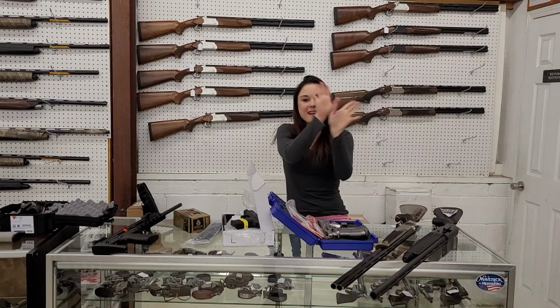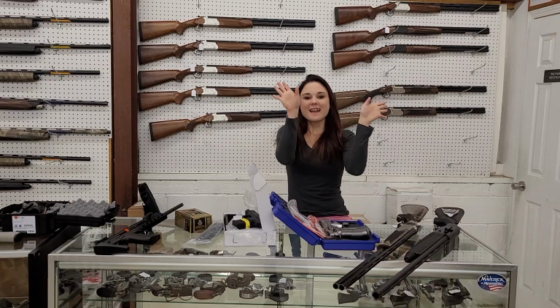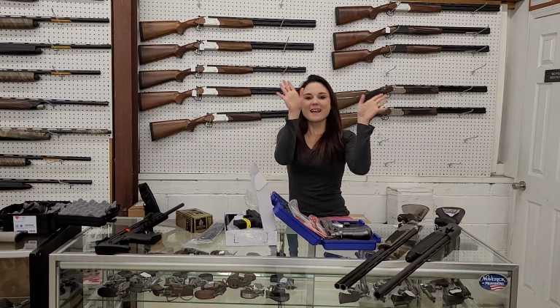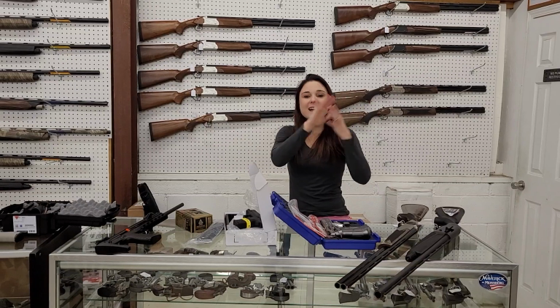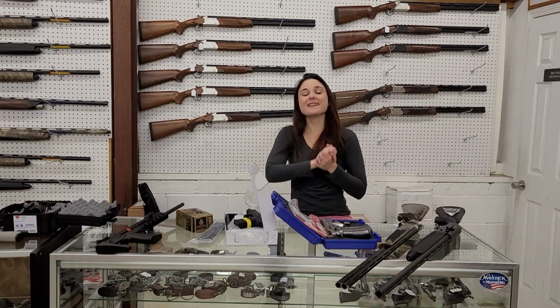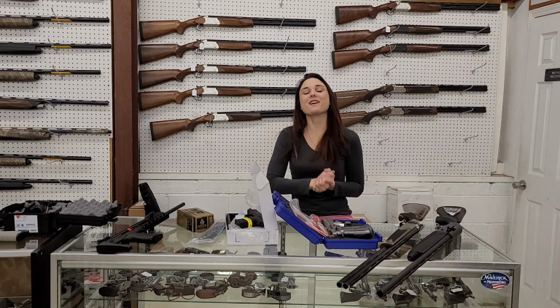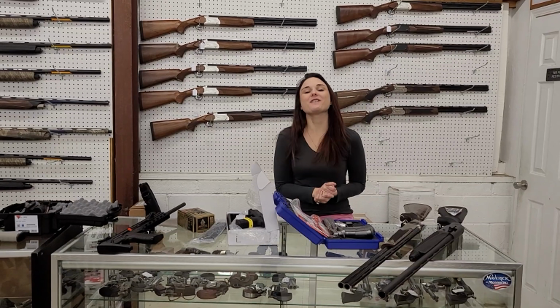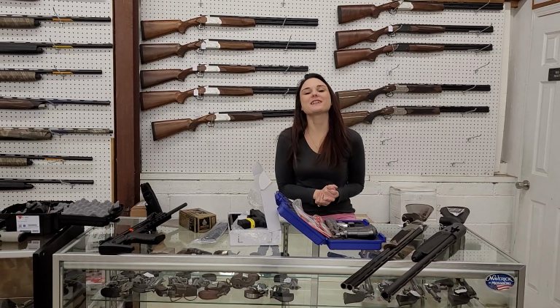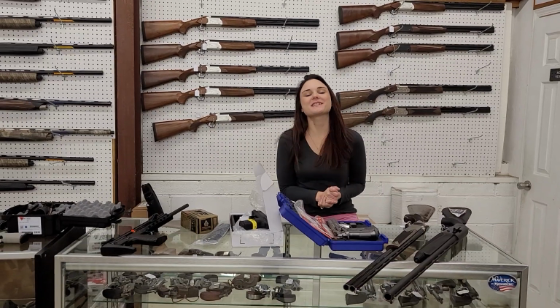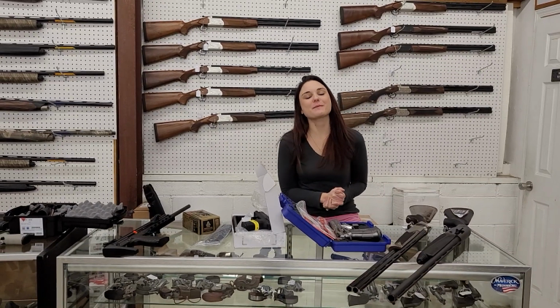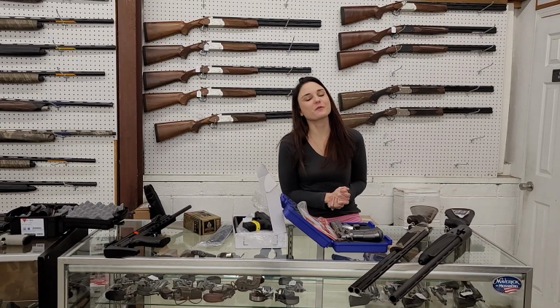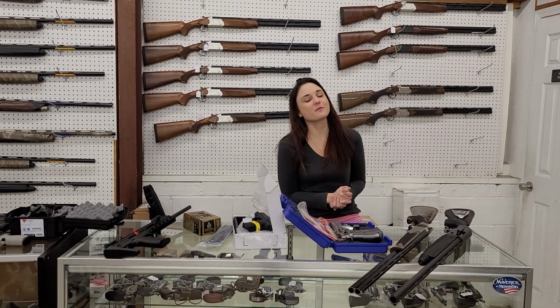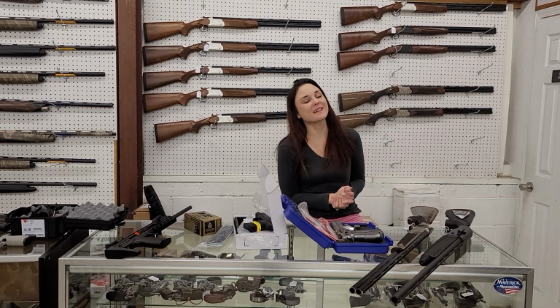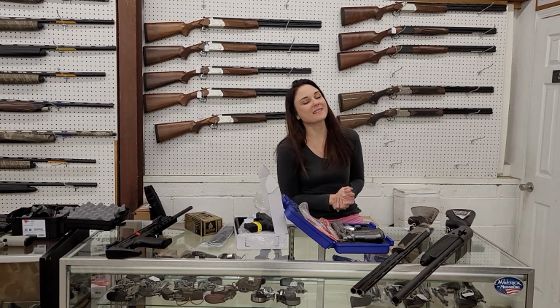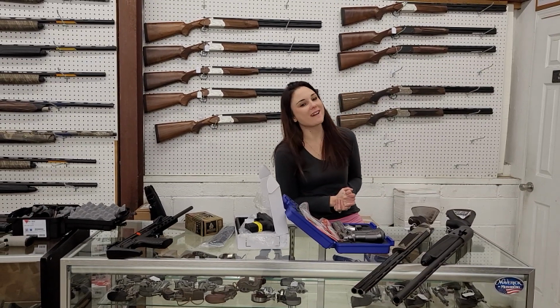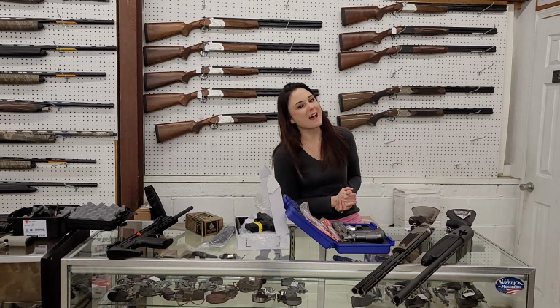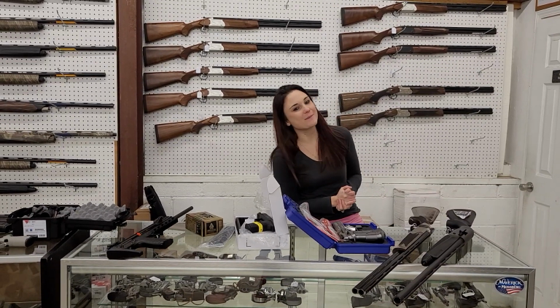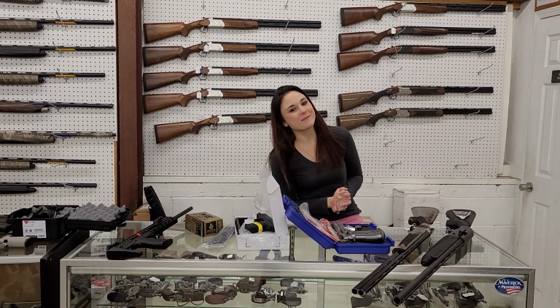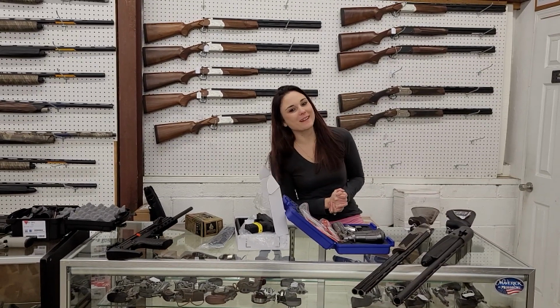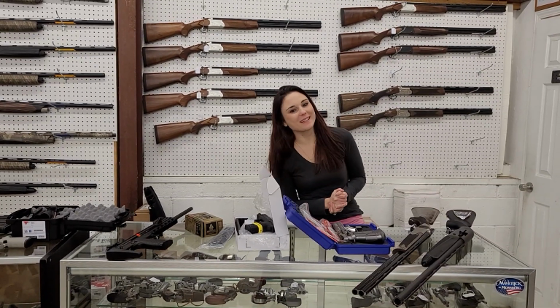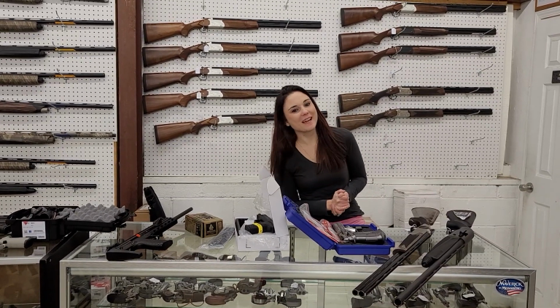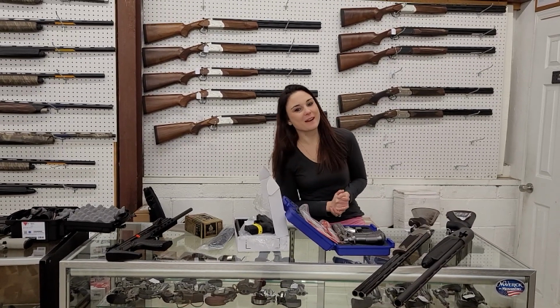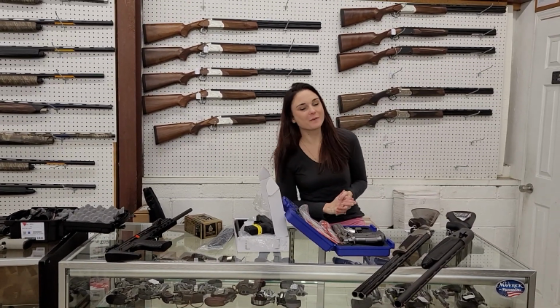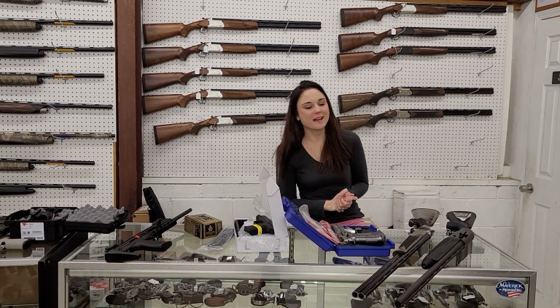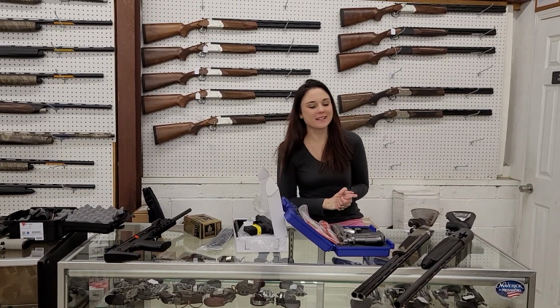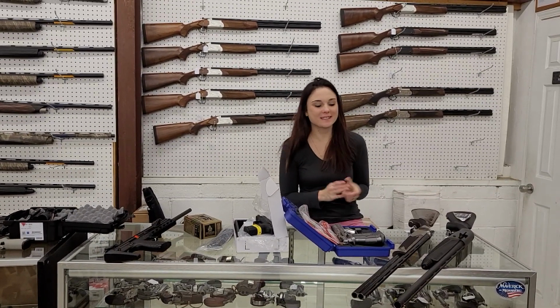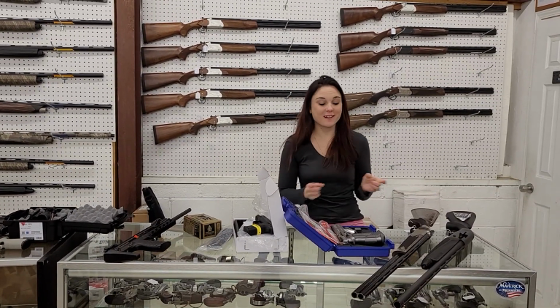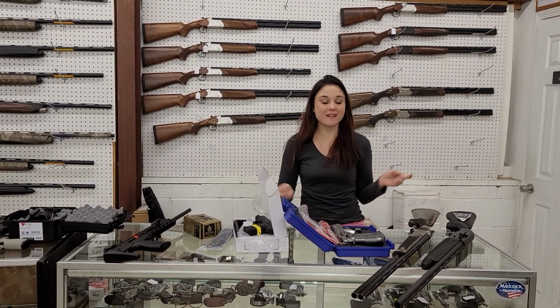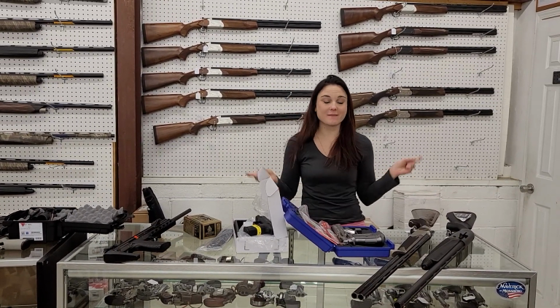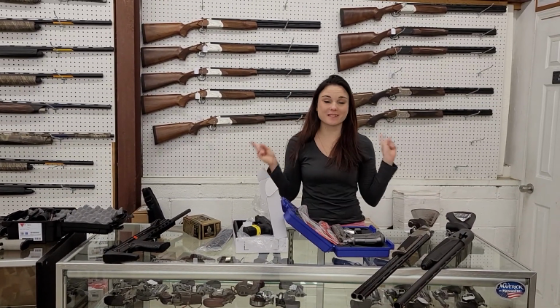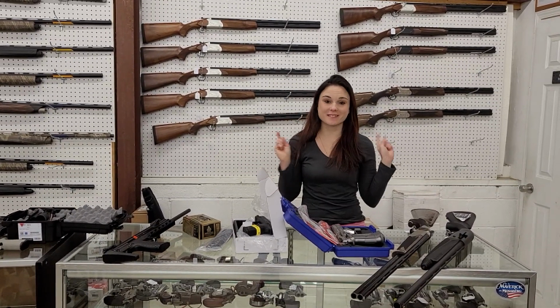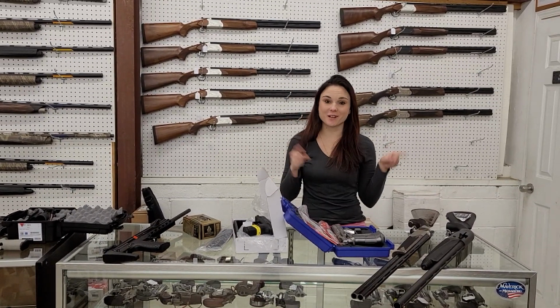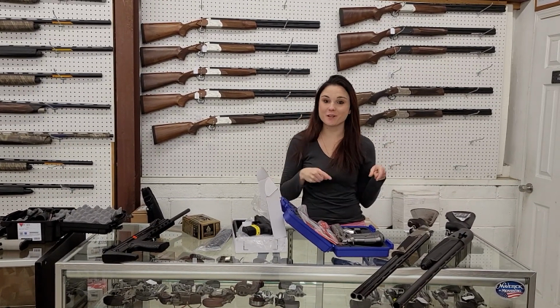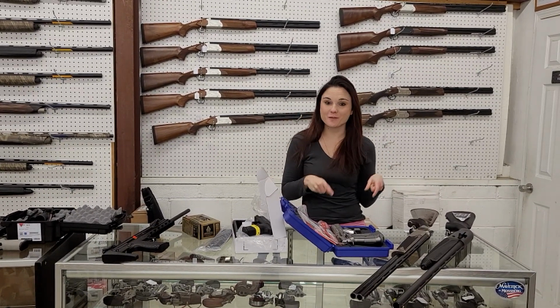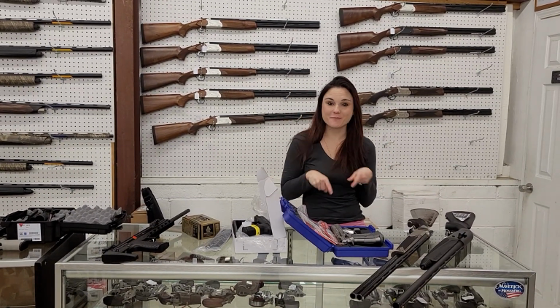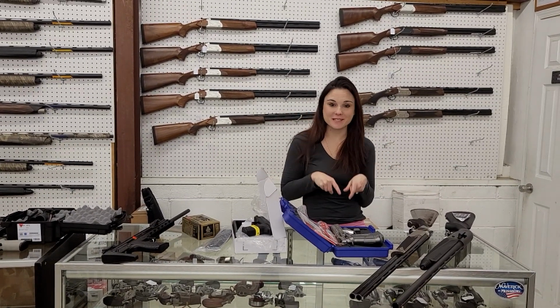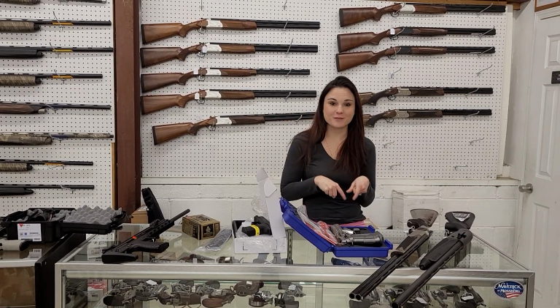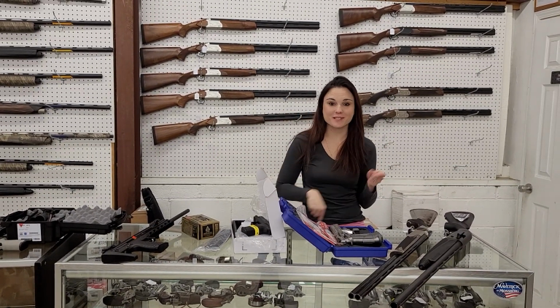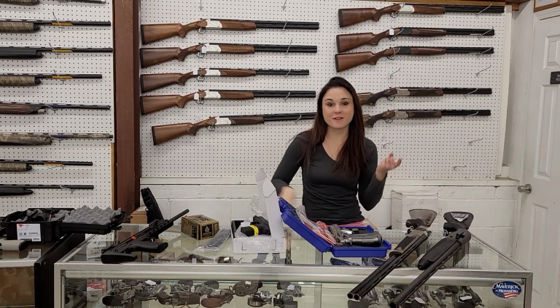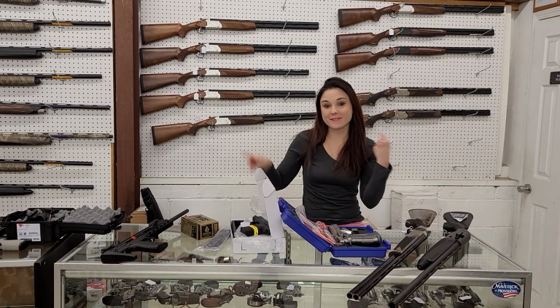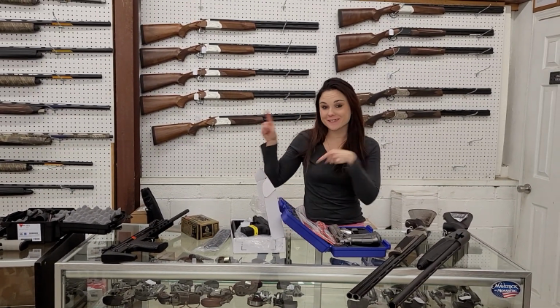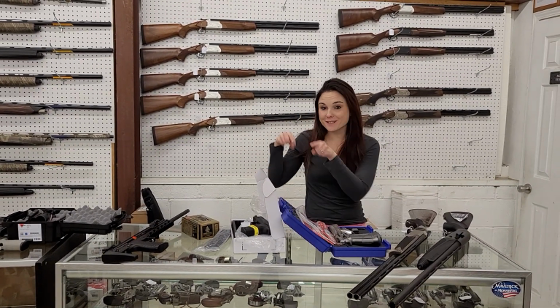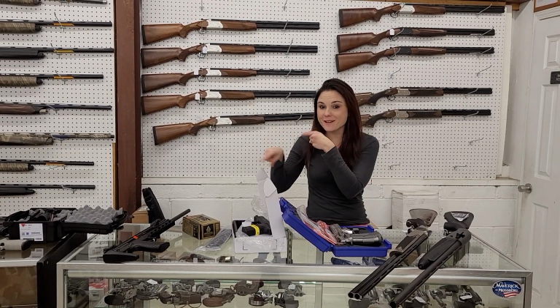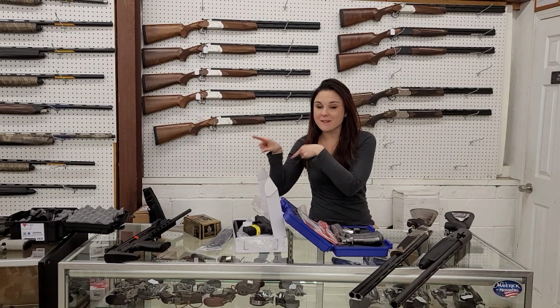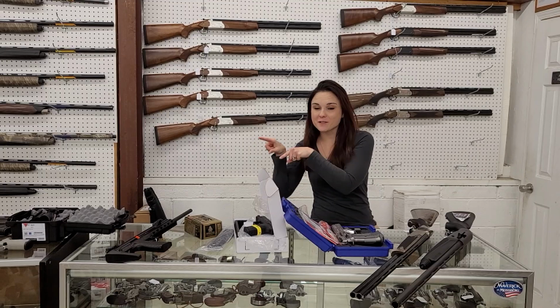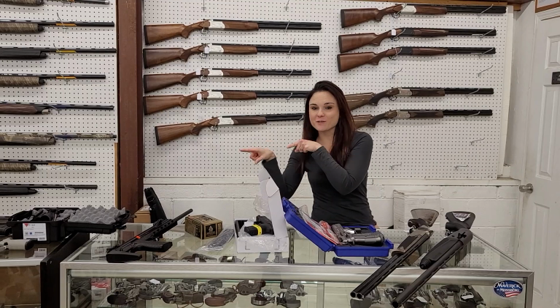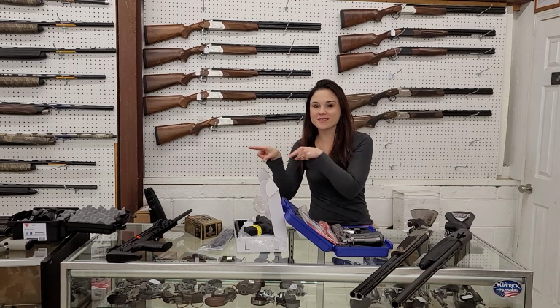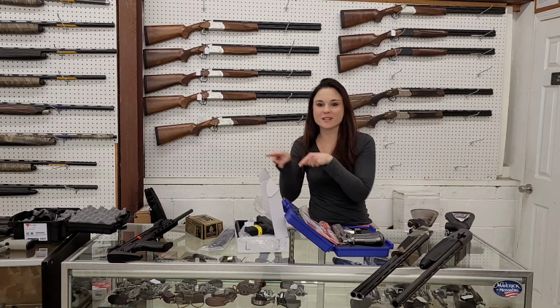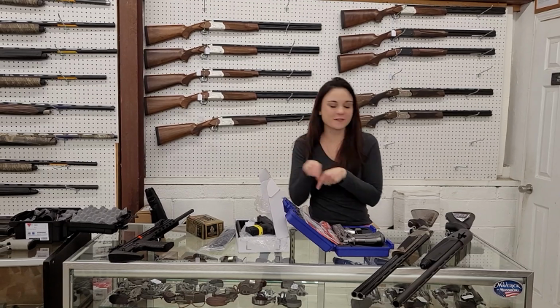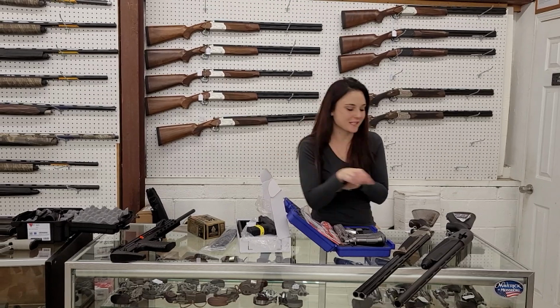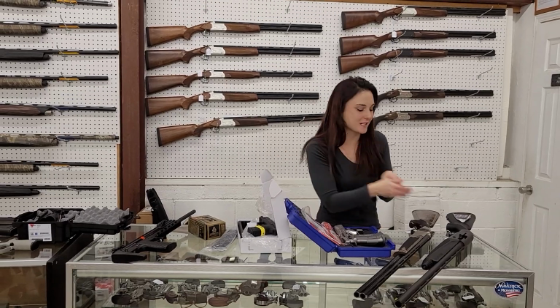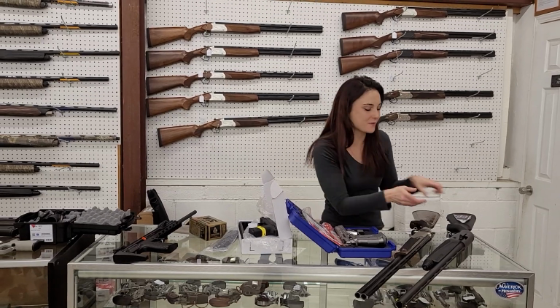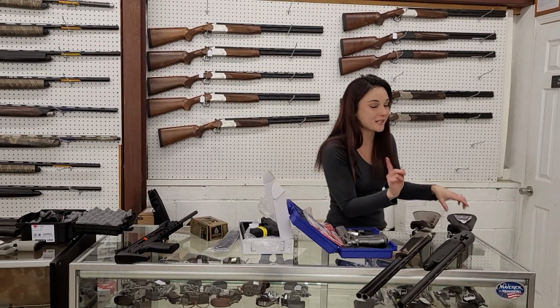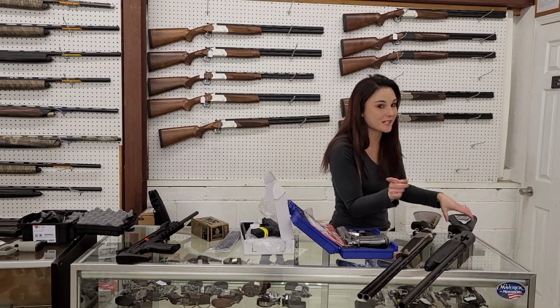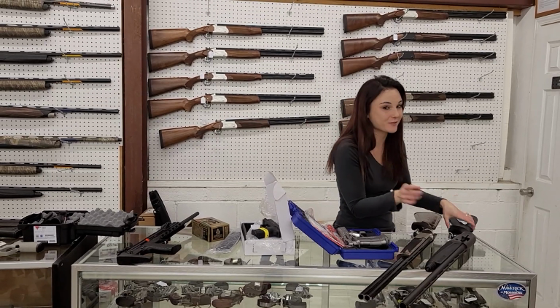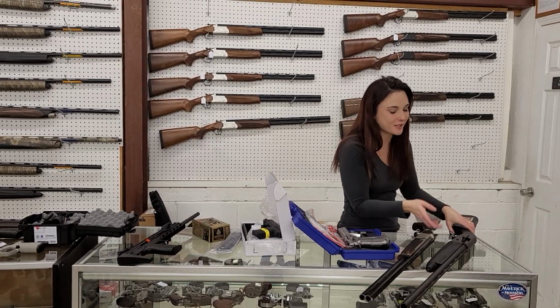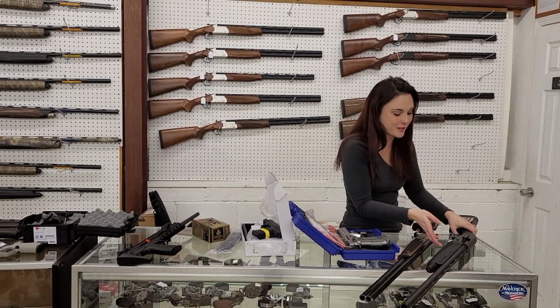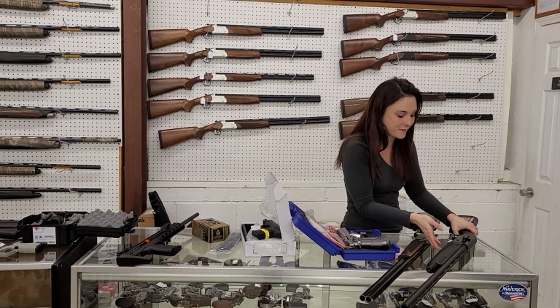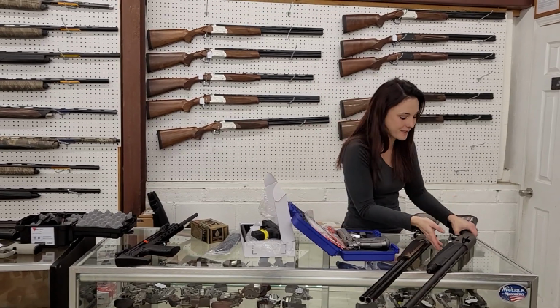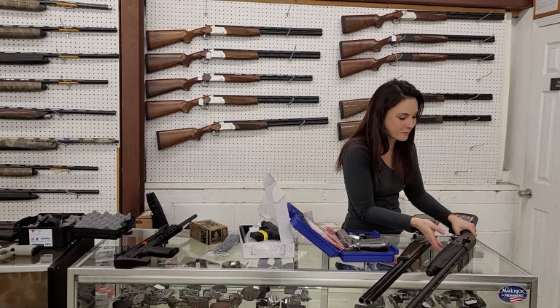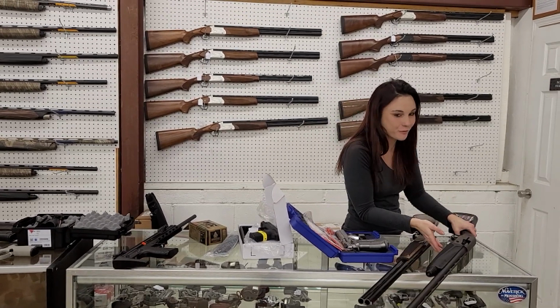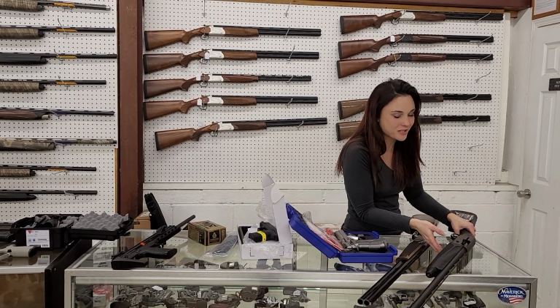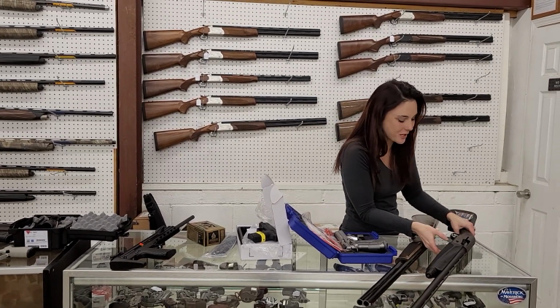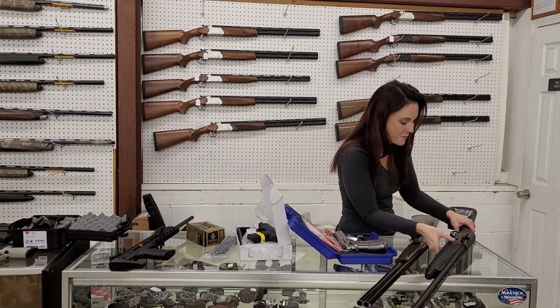Hey y'all, it's Amber from Exile. Happy Monday everybody. I'm going to start with my new stuff, but I do have used stuff at the end of the video, so you definitely want to watch it all.